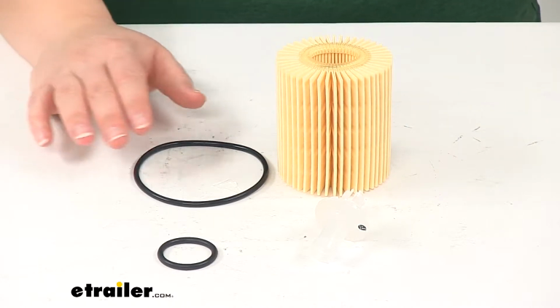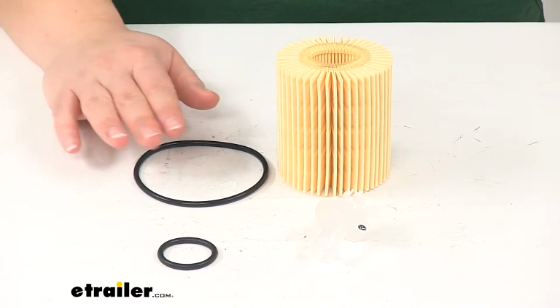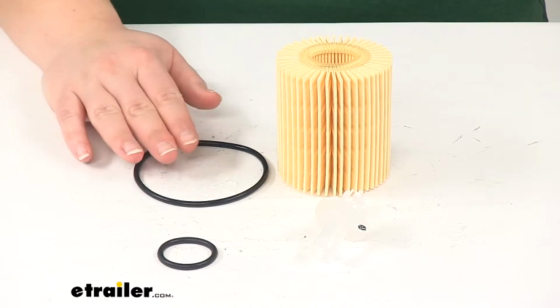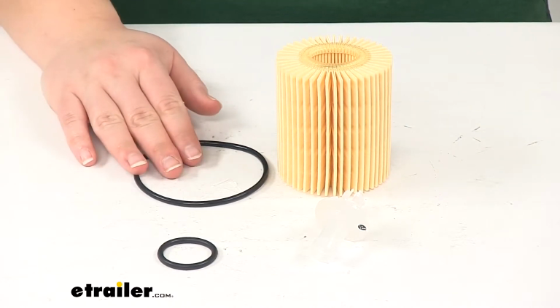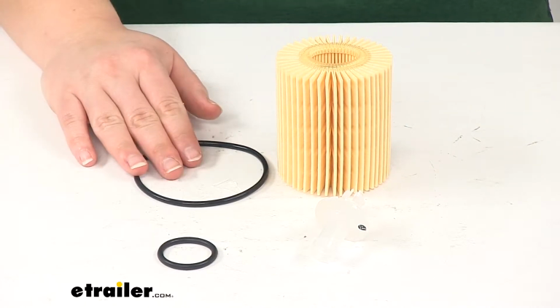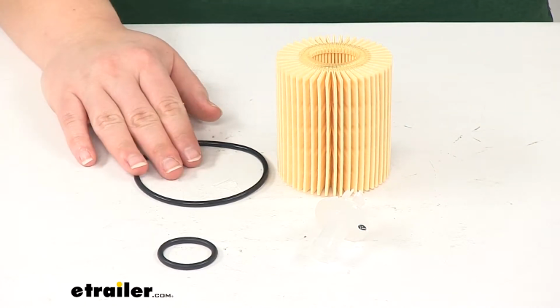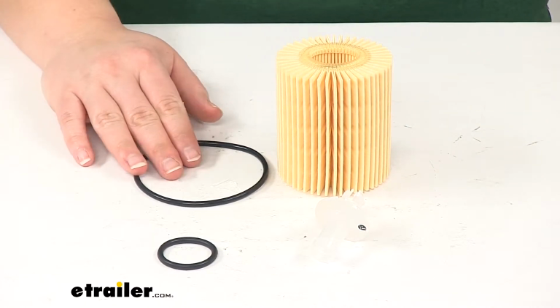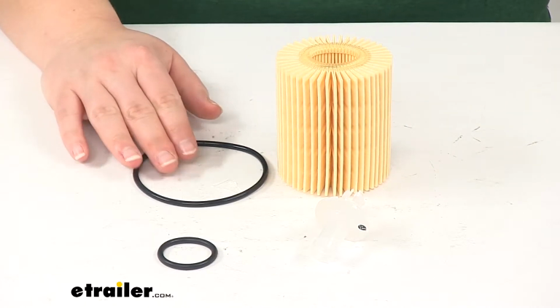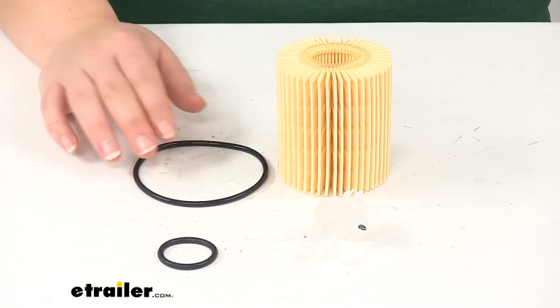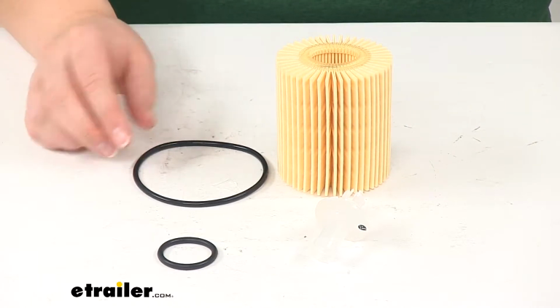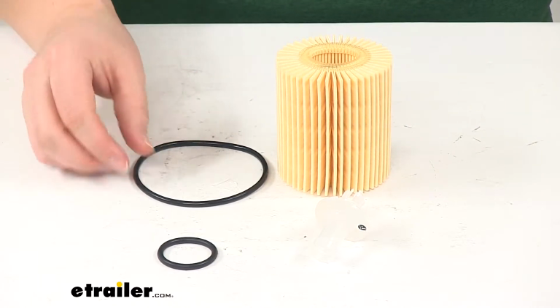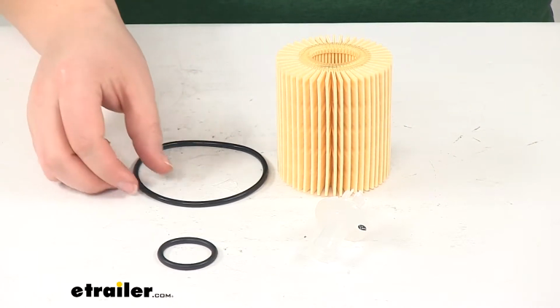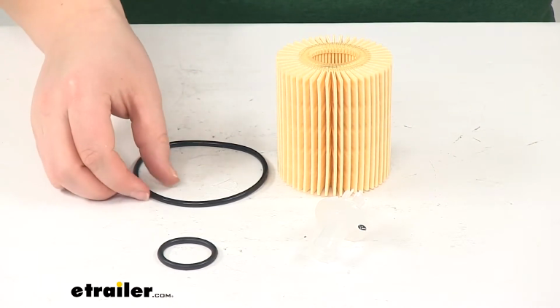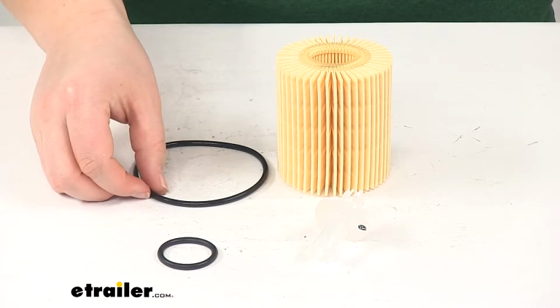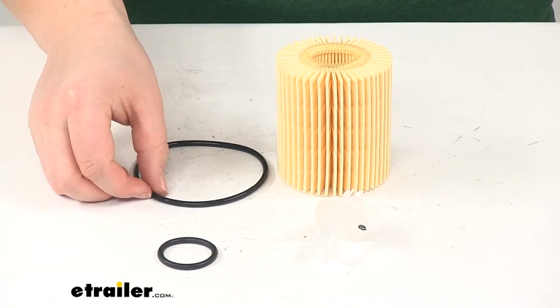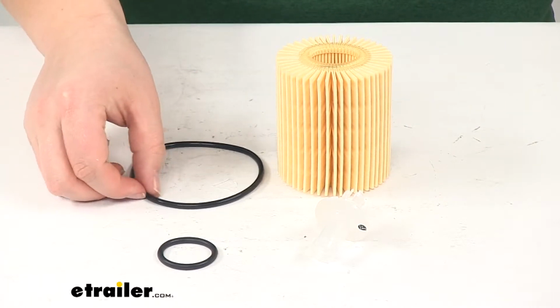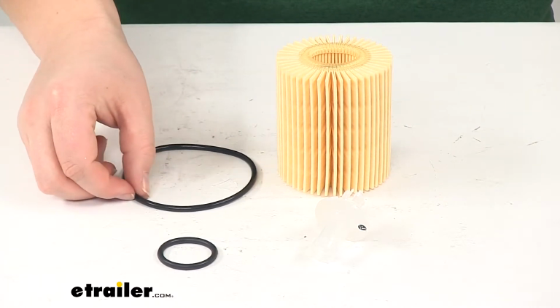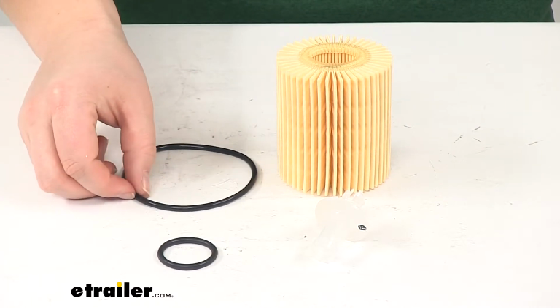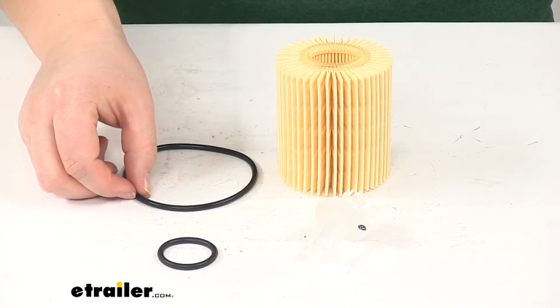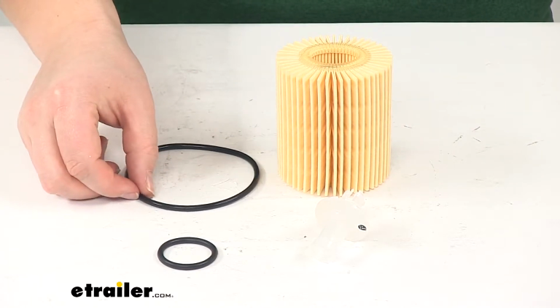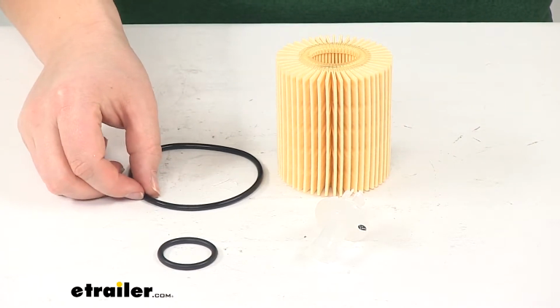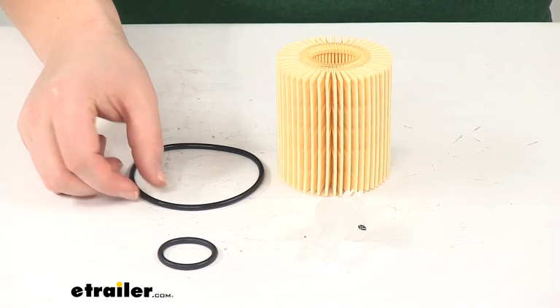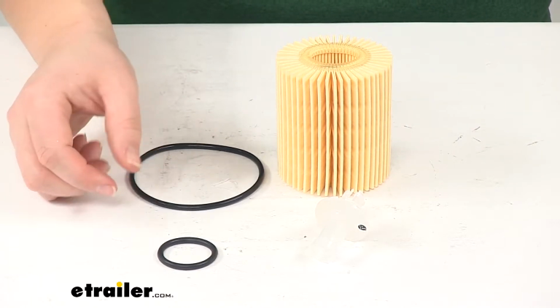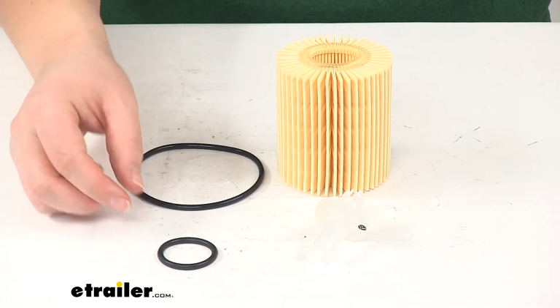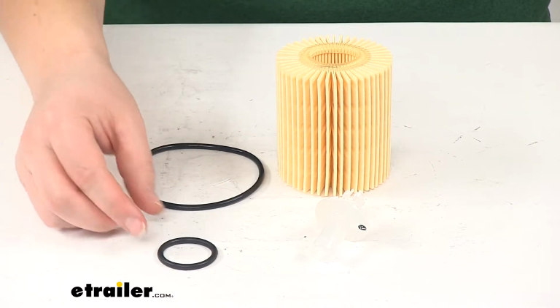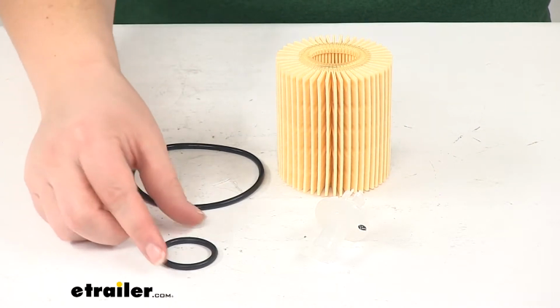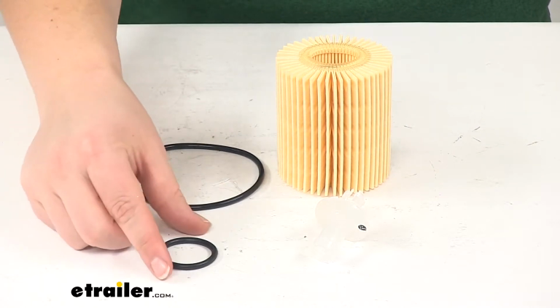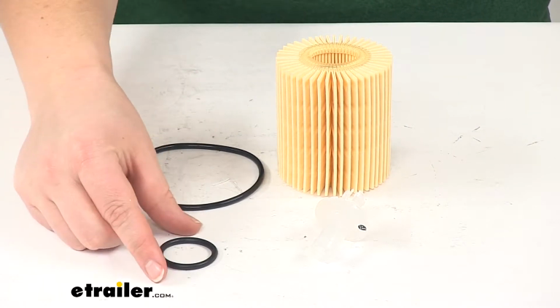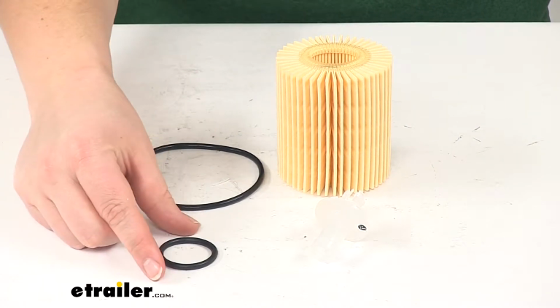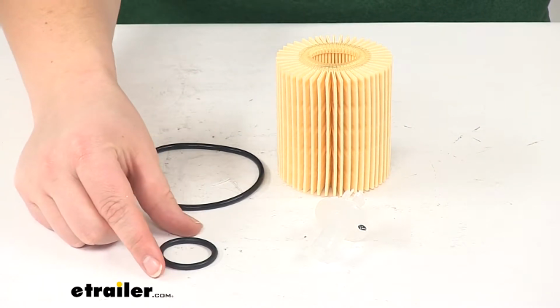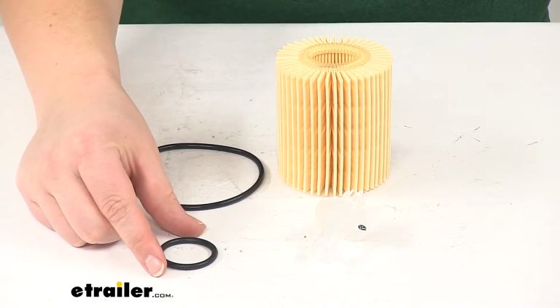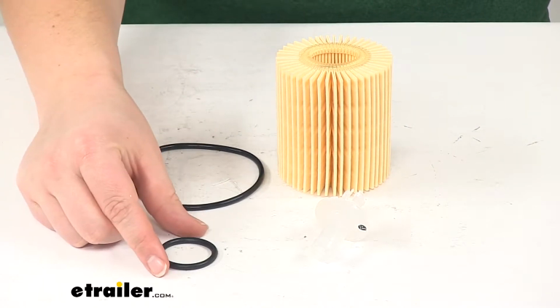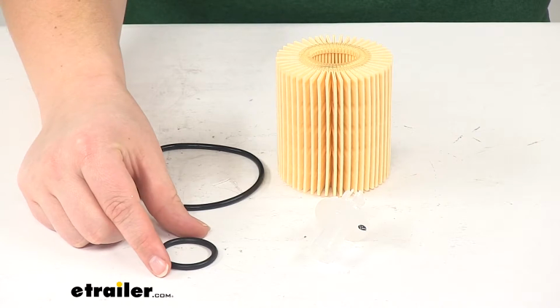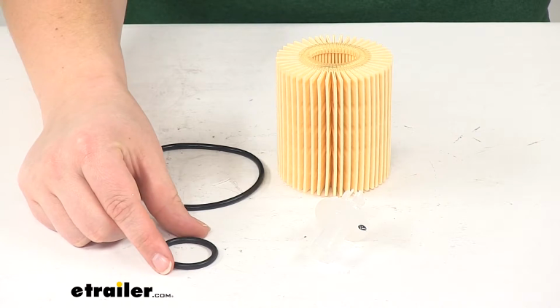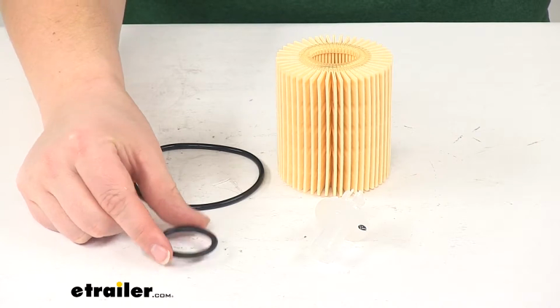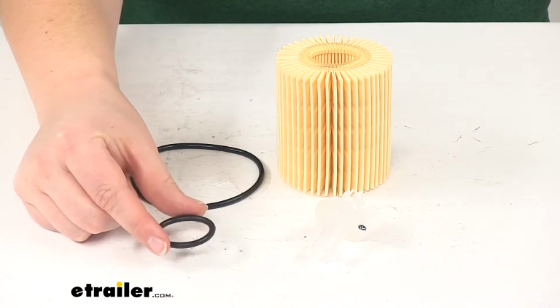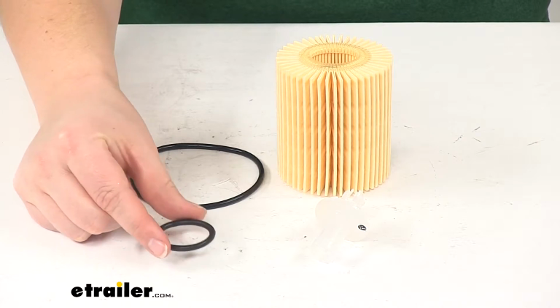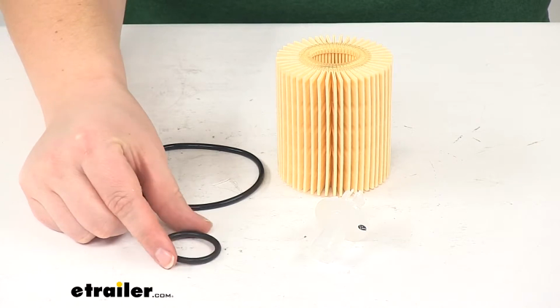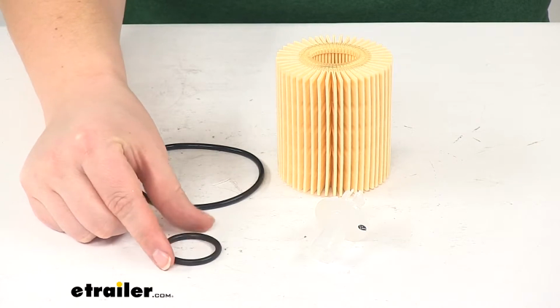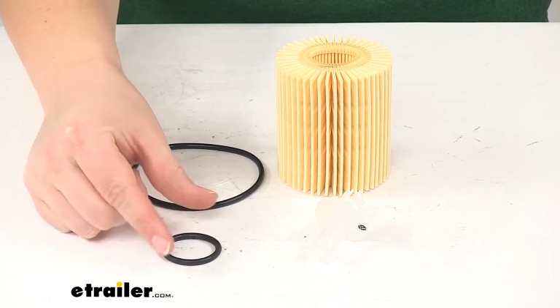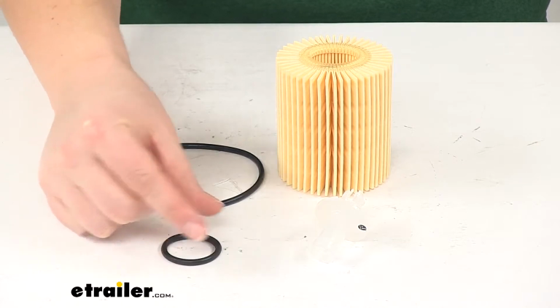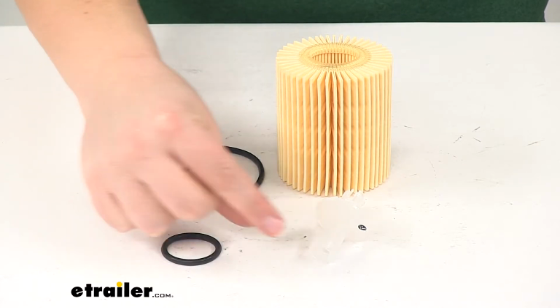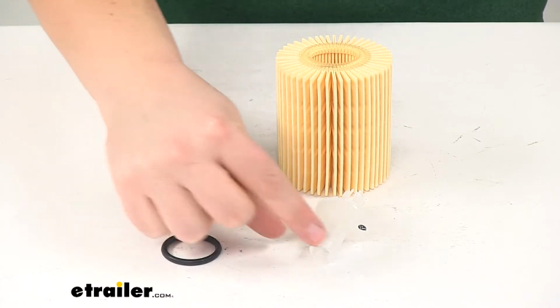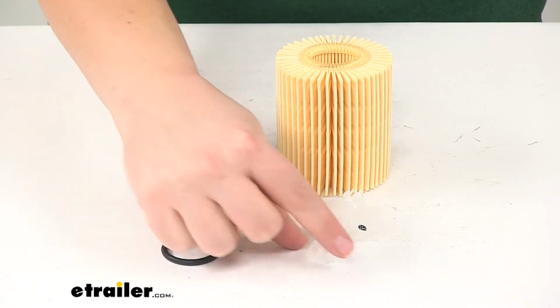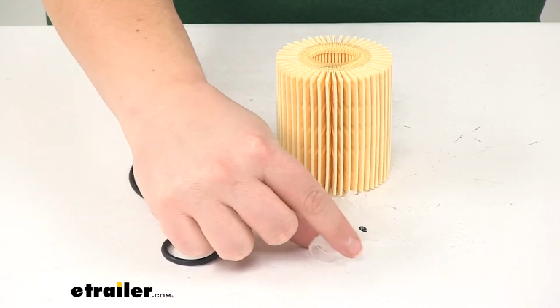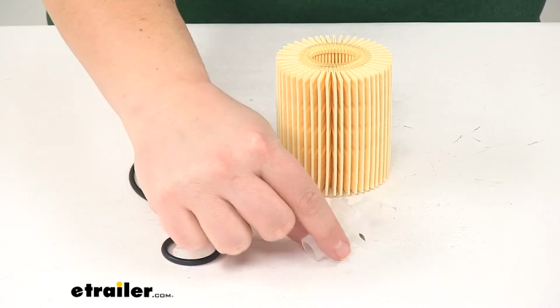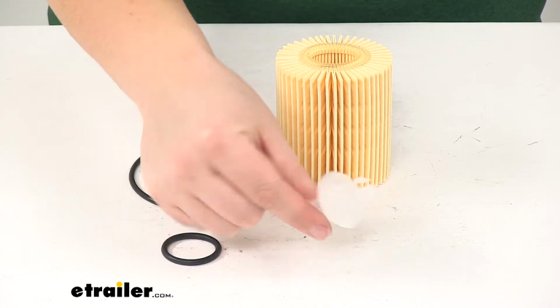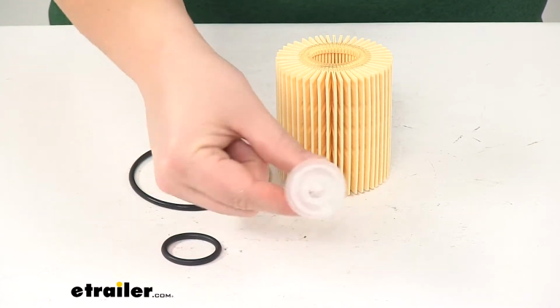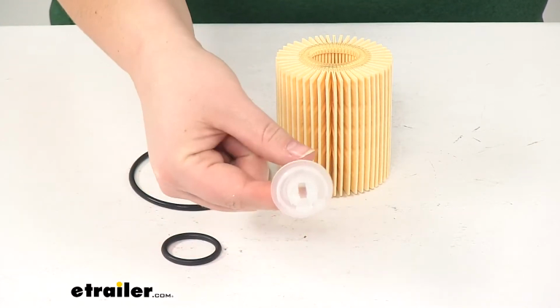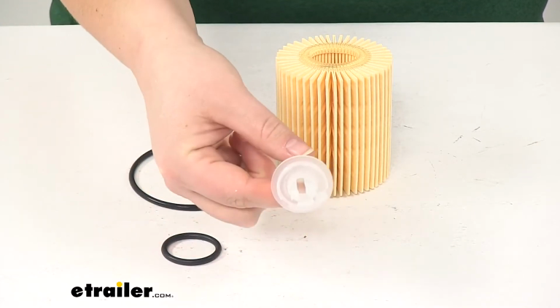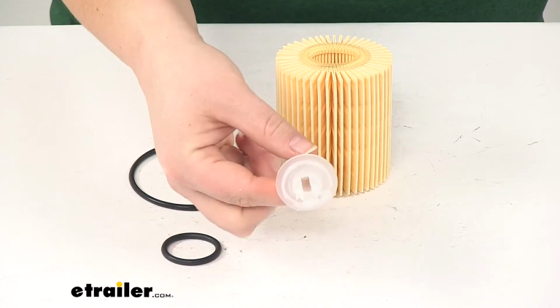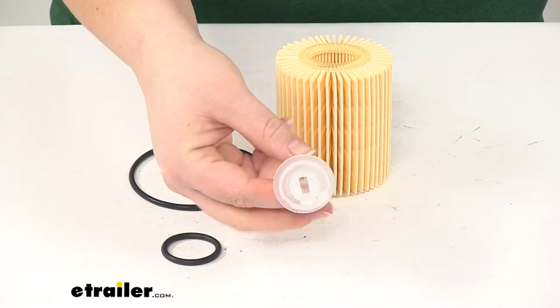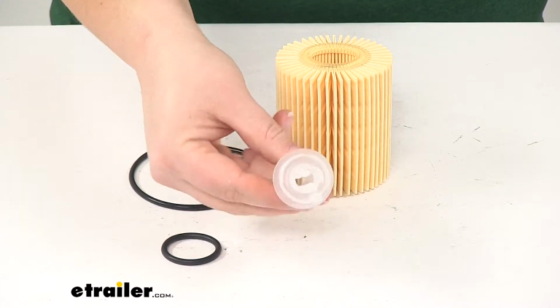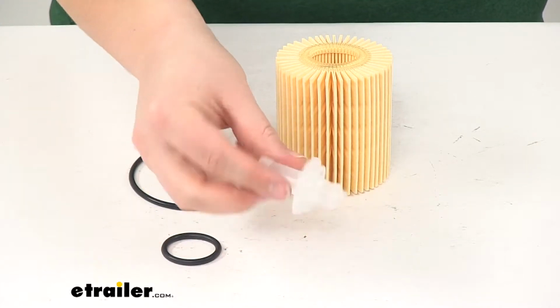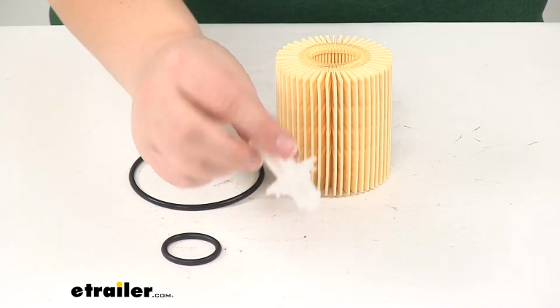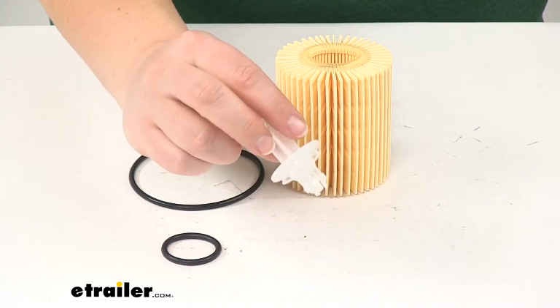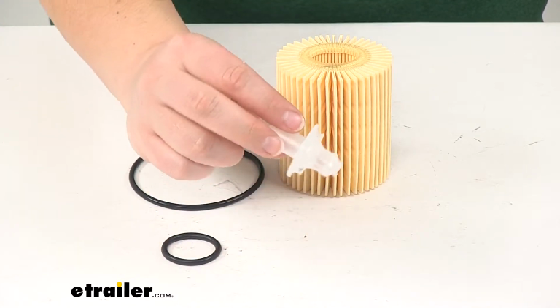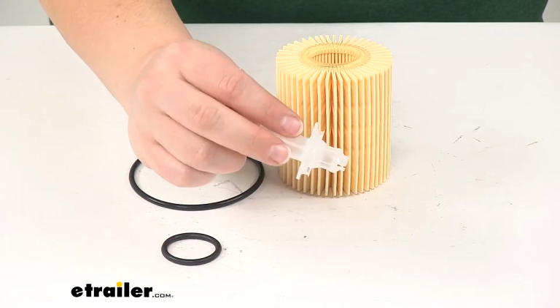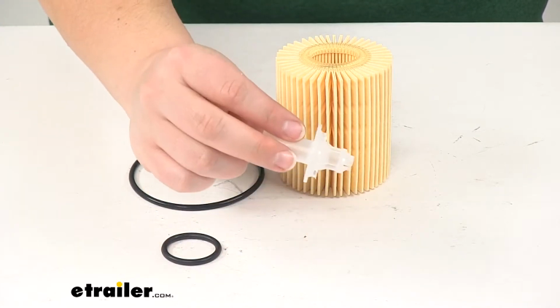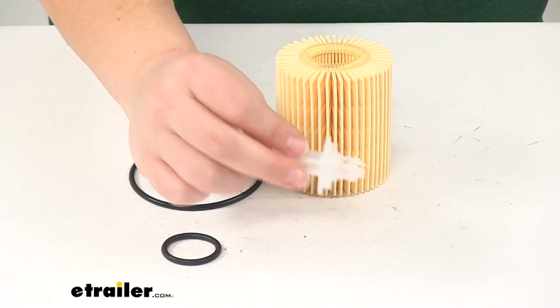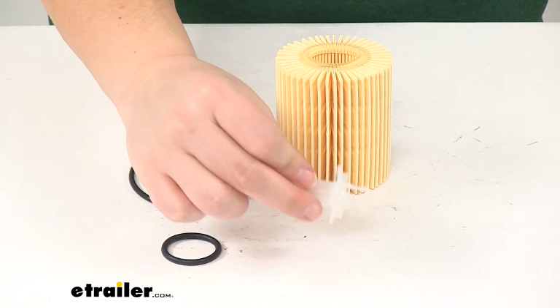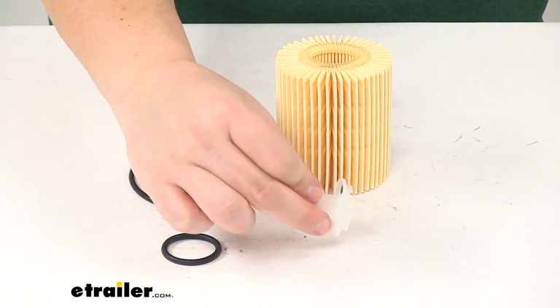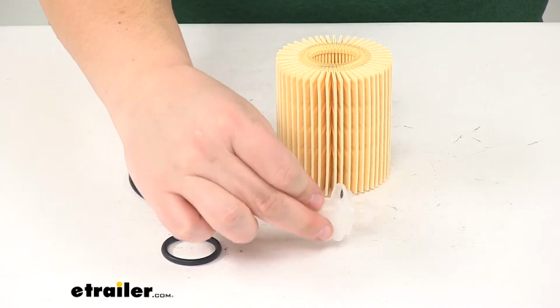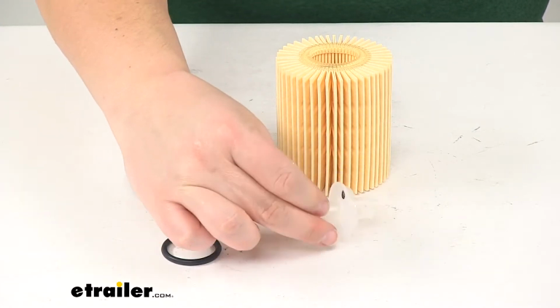Our kit is going to come with everything you see here. We'll have our larger gasket, the smaller gasket, and our clear plastic plug.